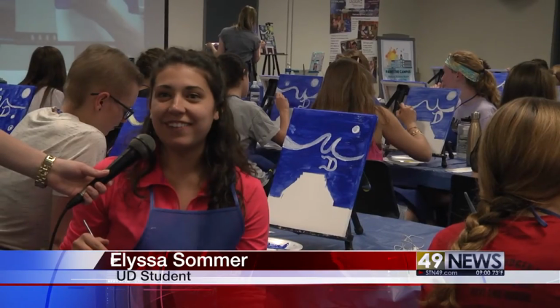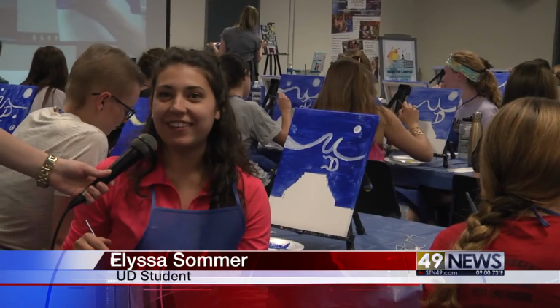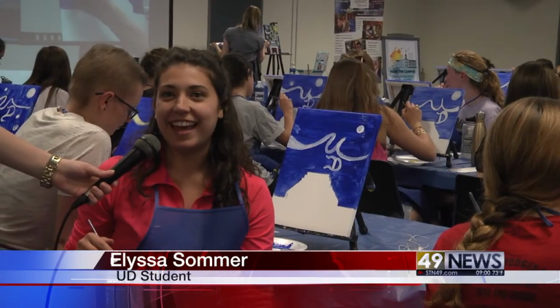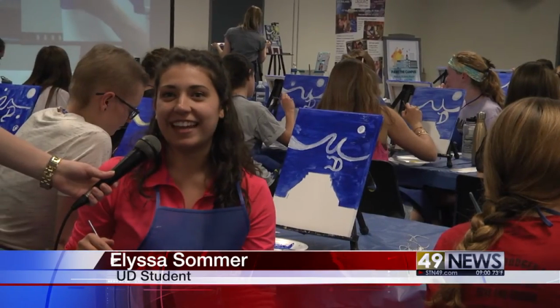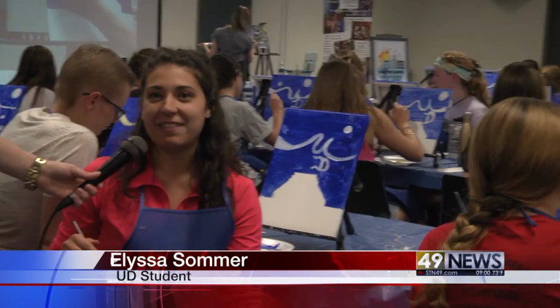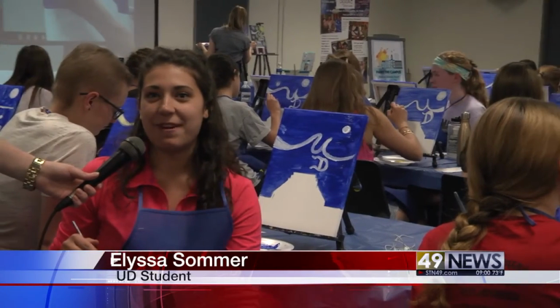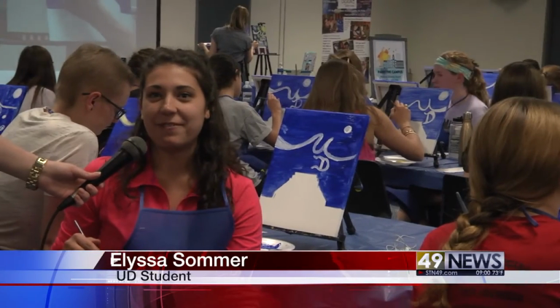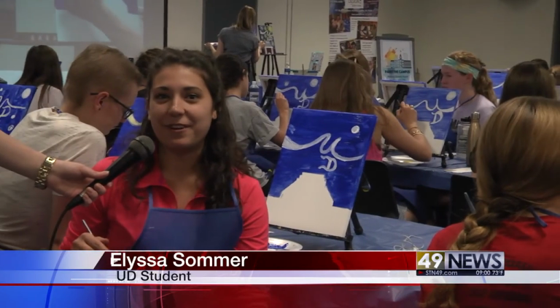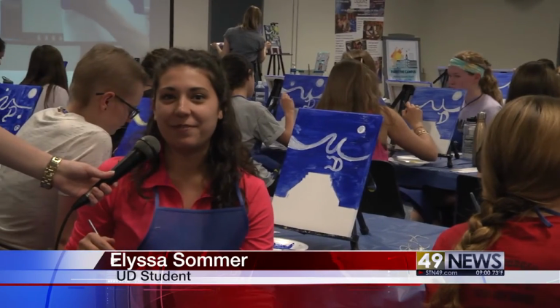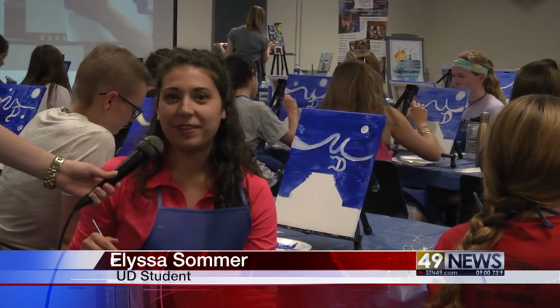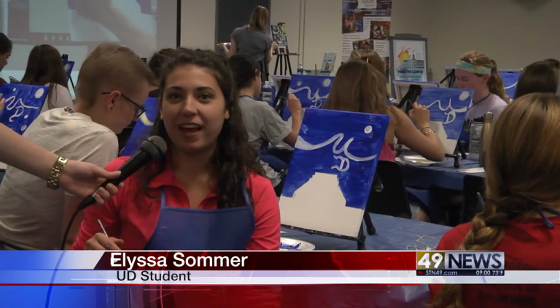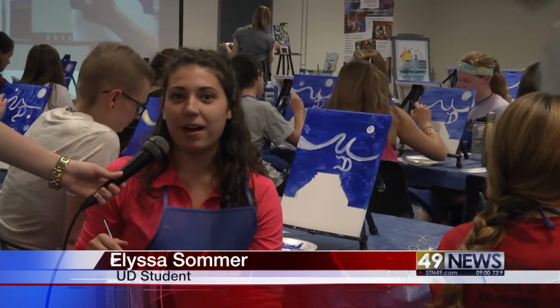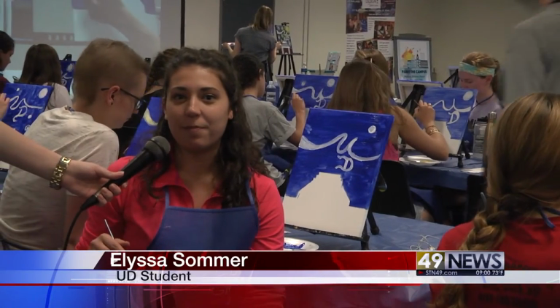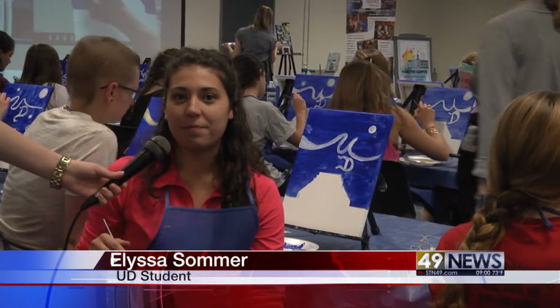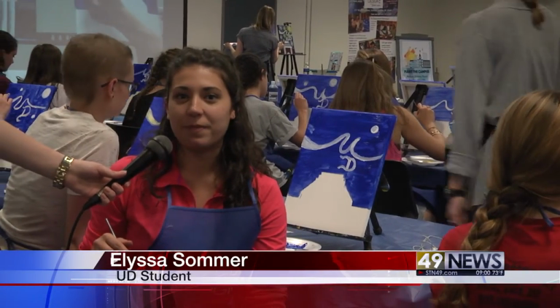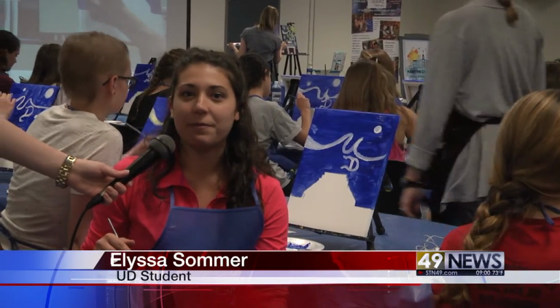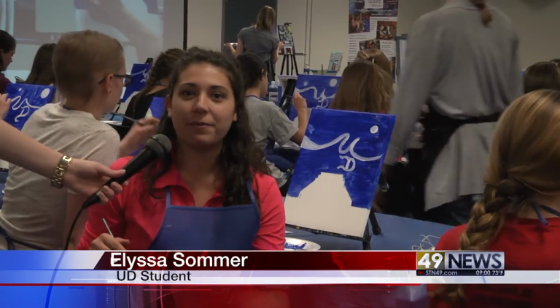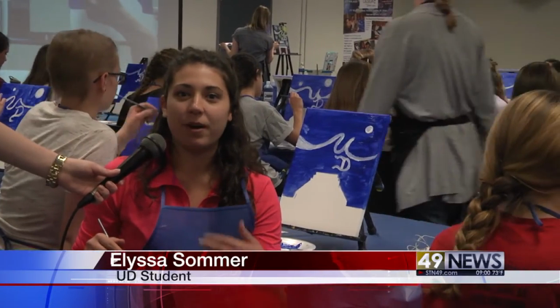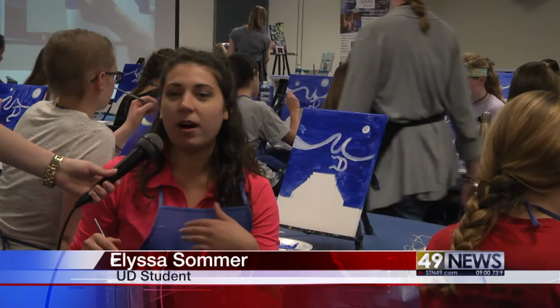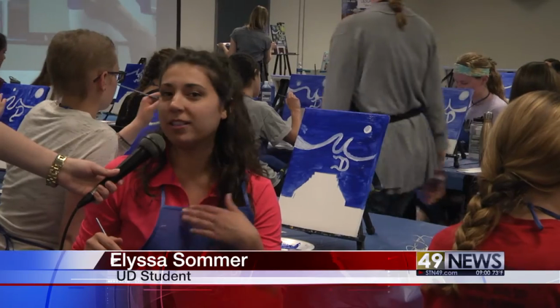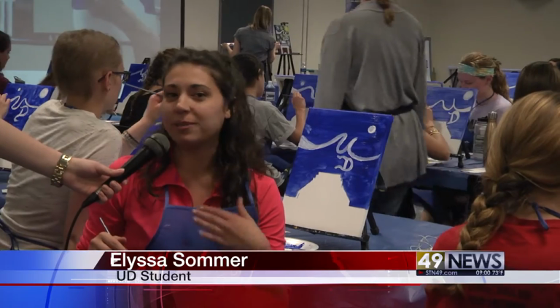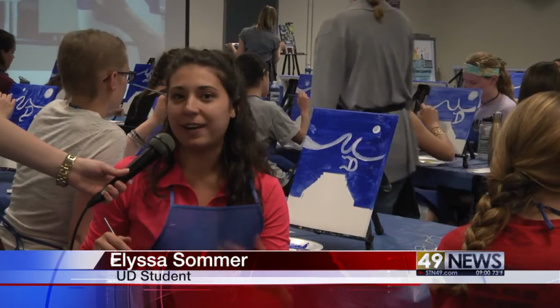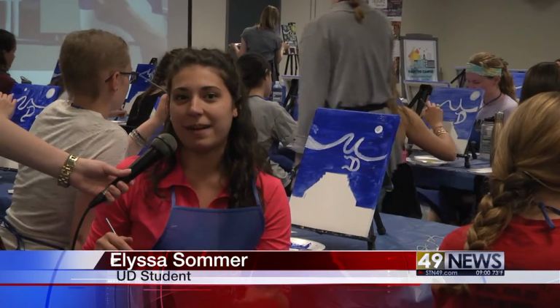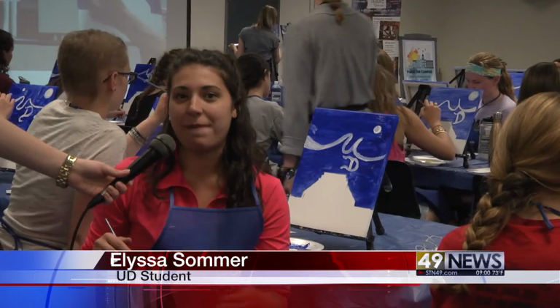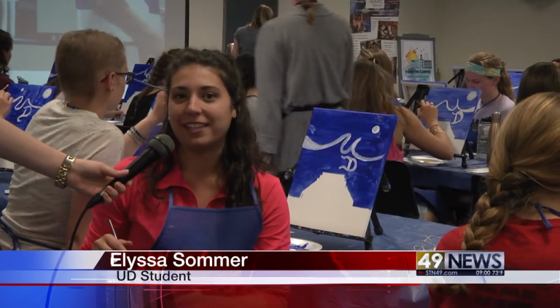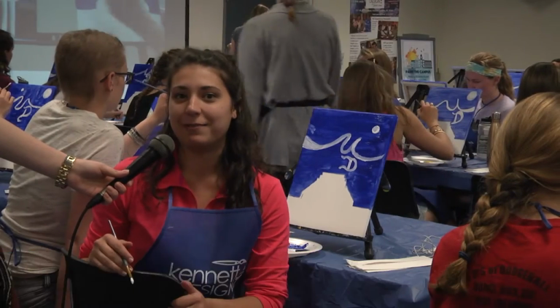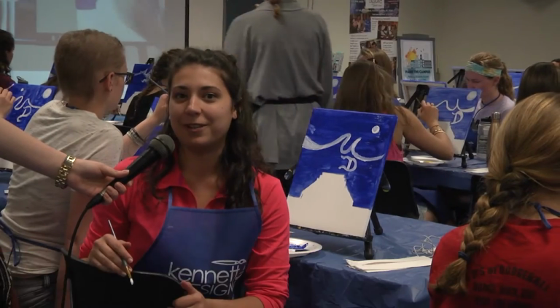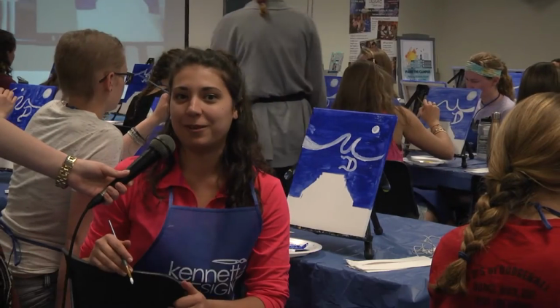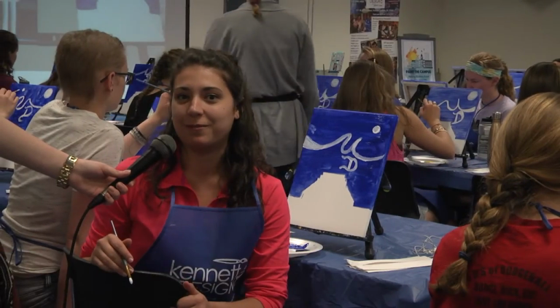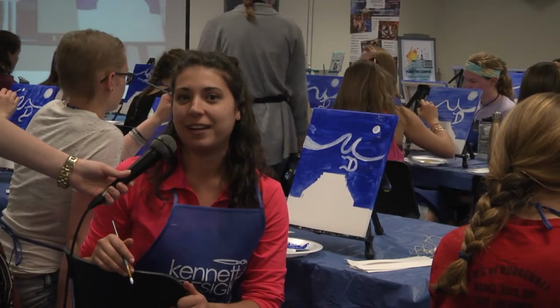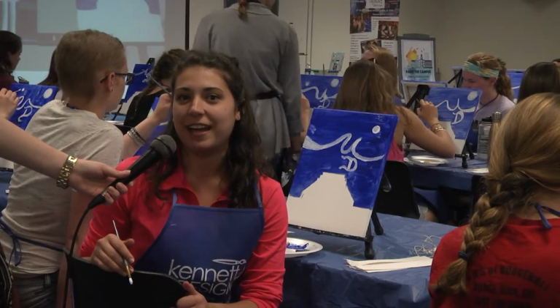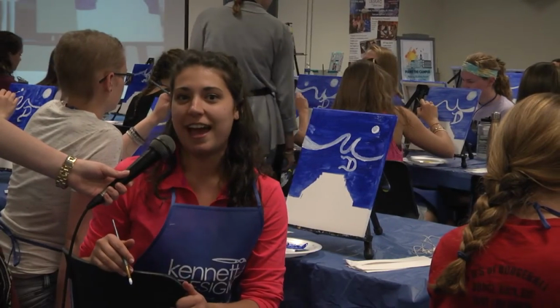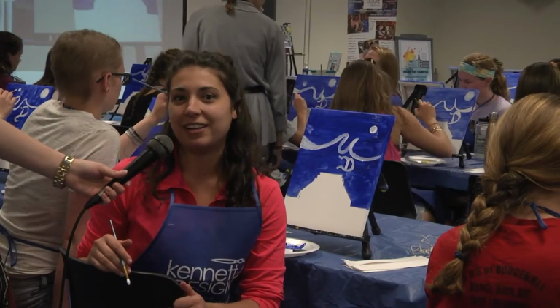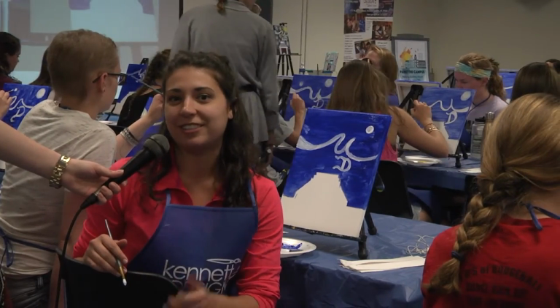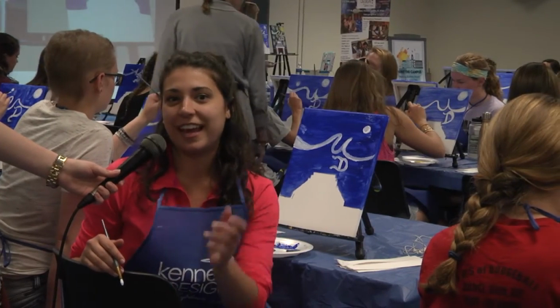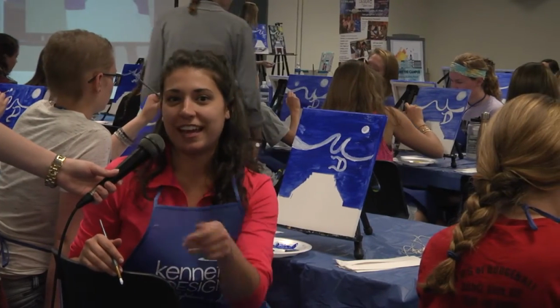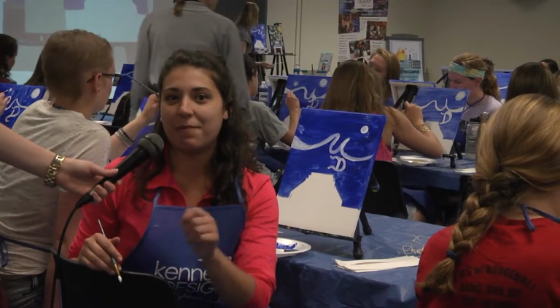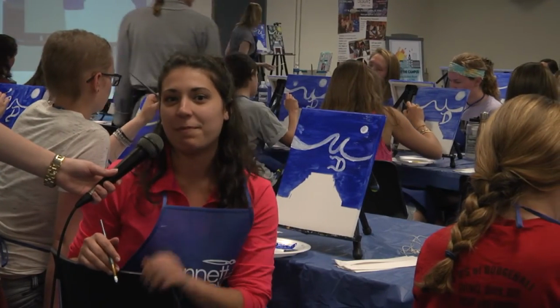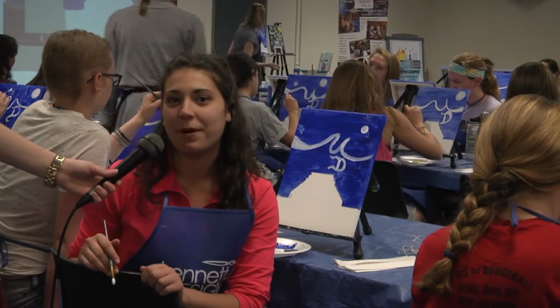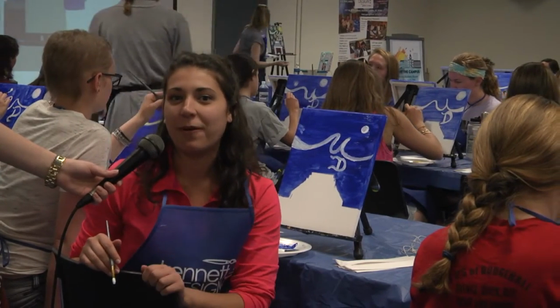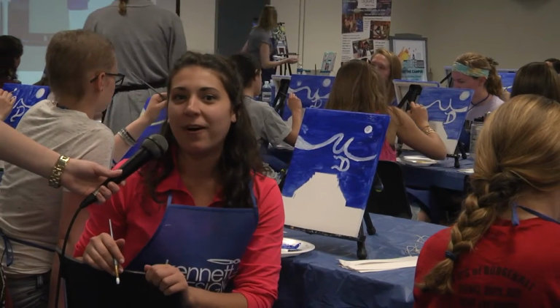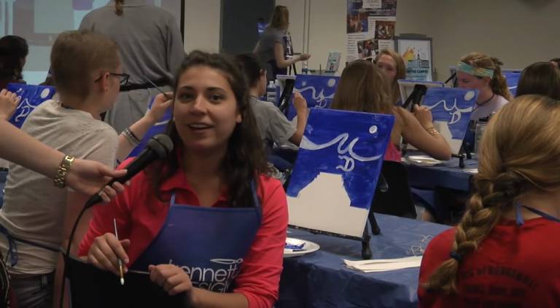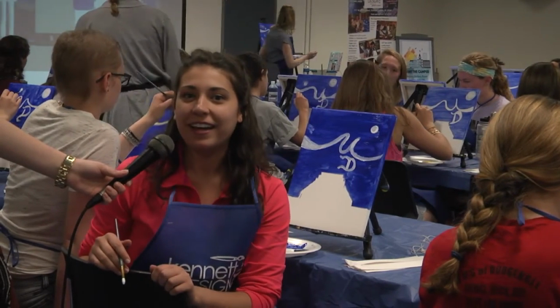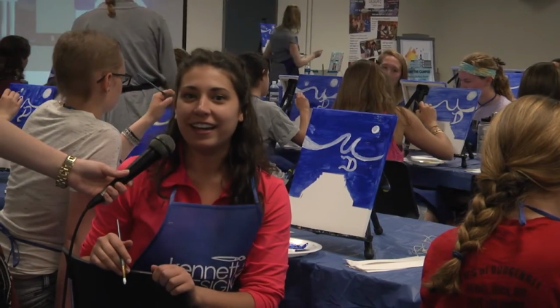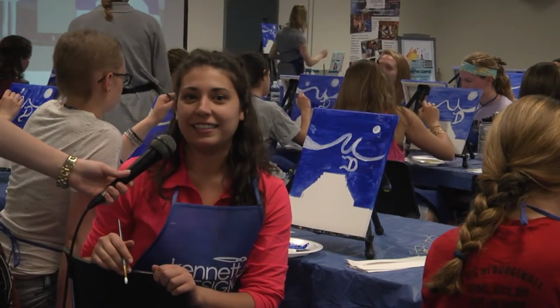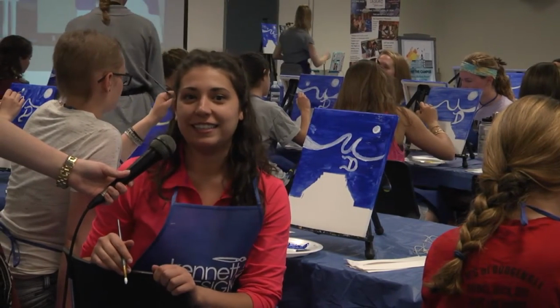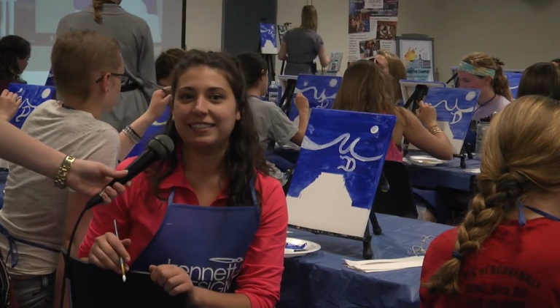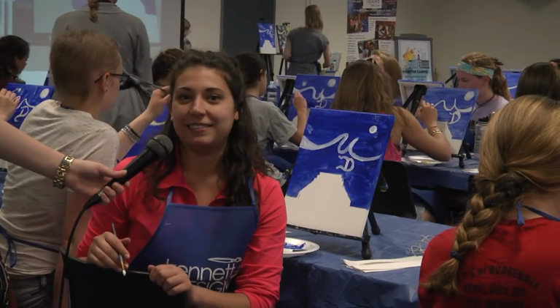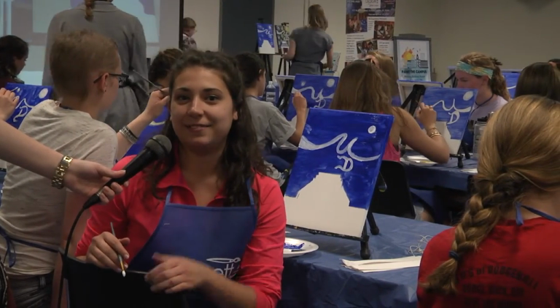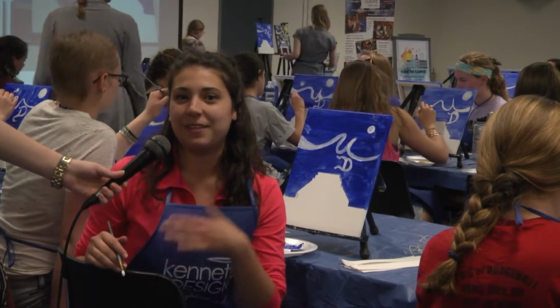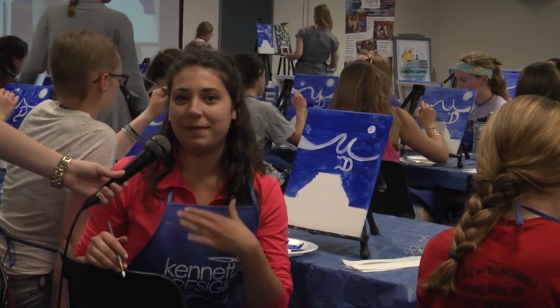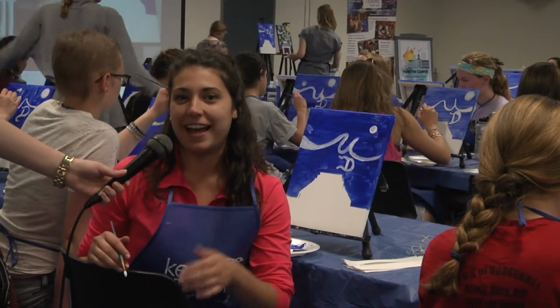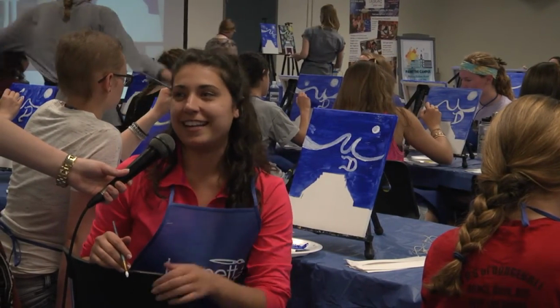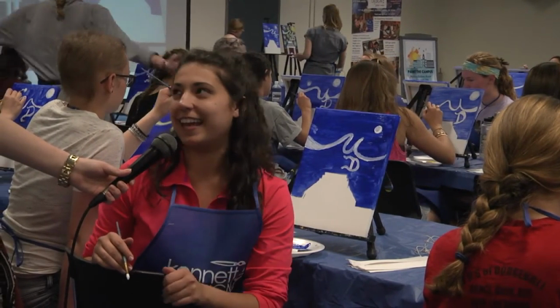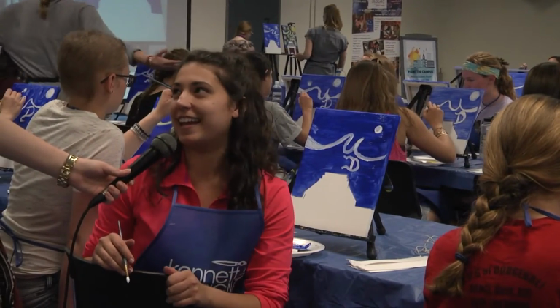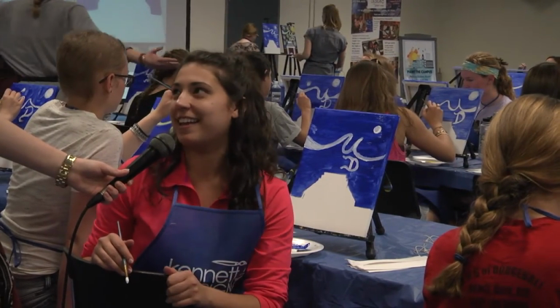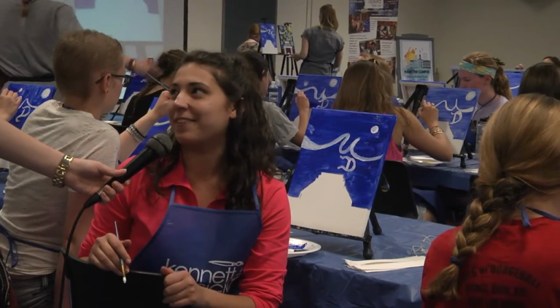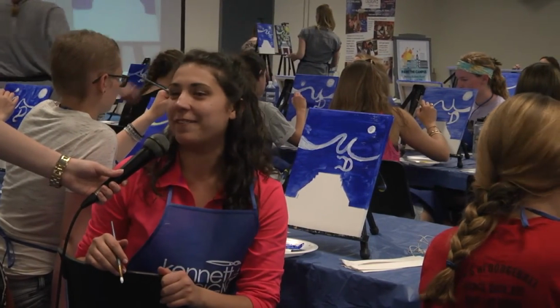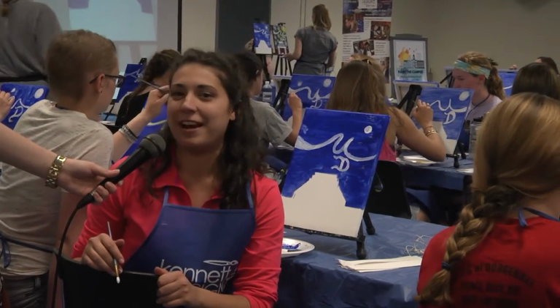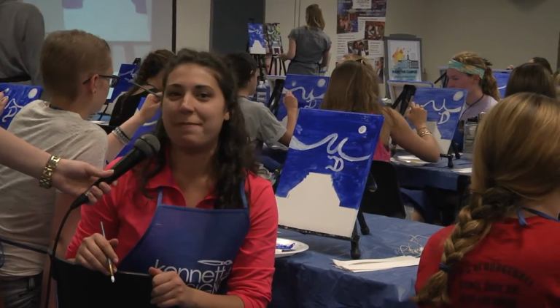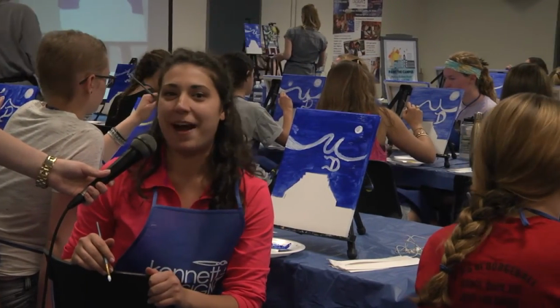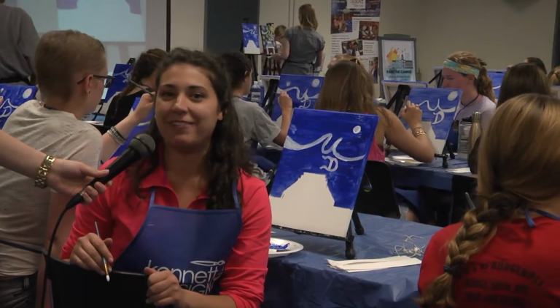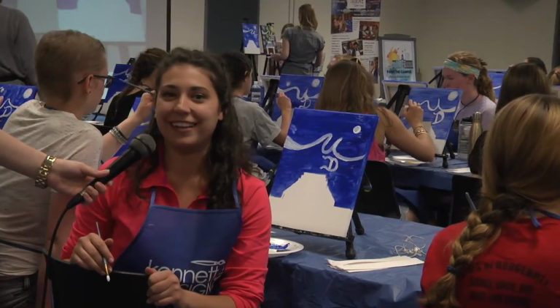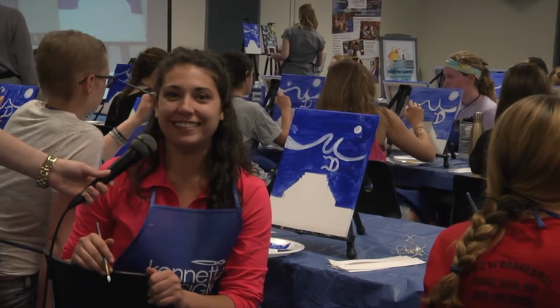Definitely hanging it in my room — when I get back I'm going to hang it up on my wall because it's just something I did and I feel very proud of it.